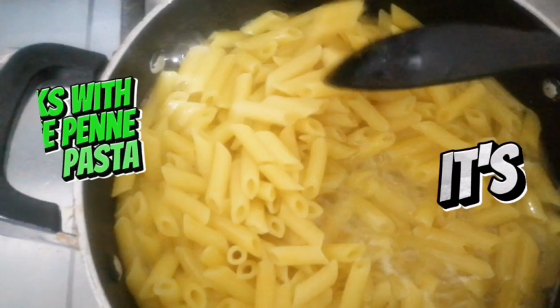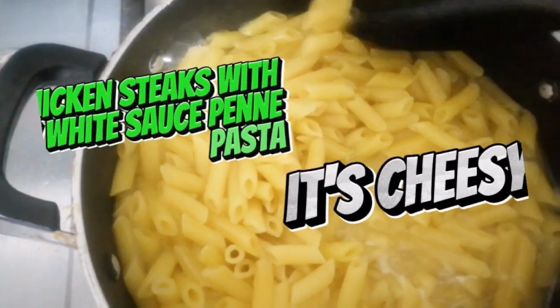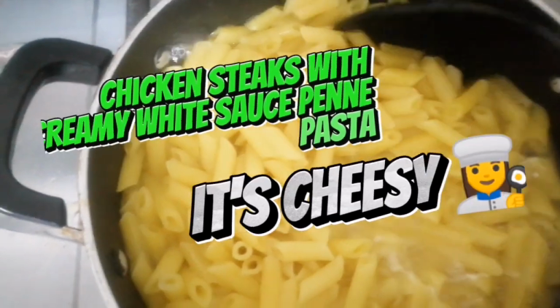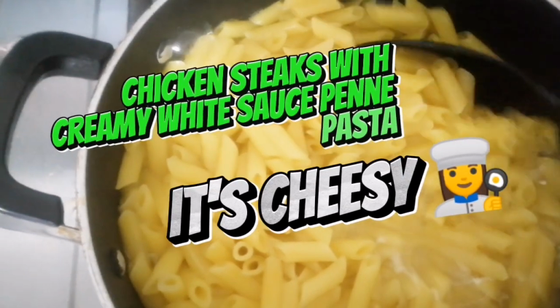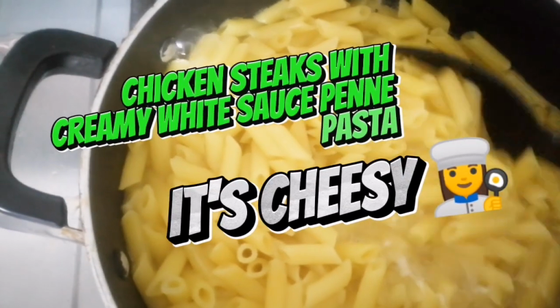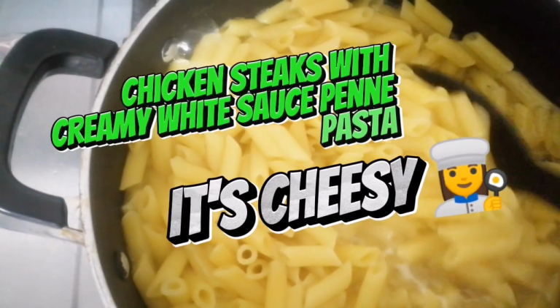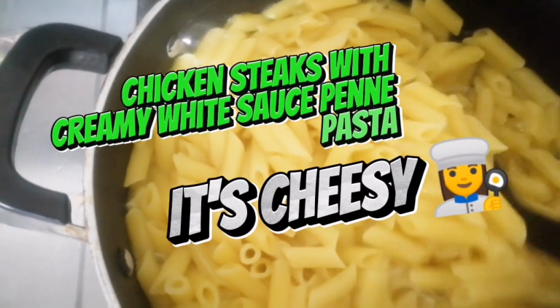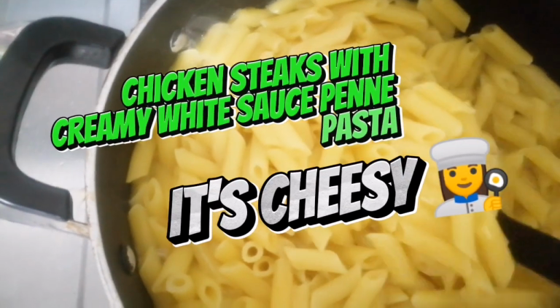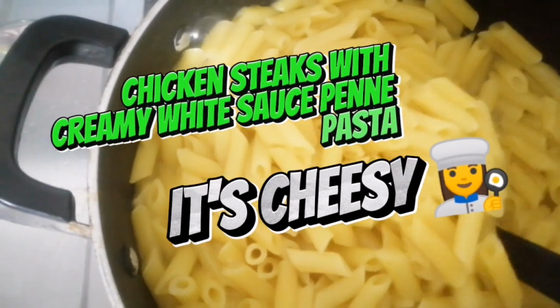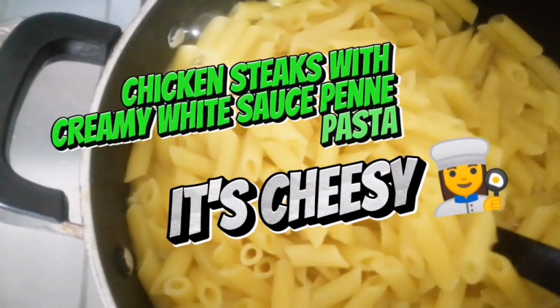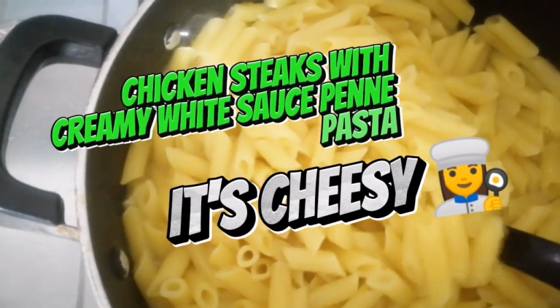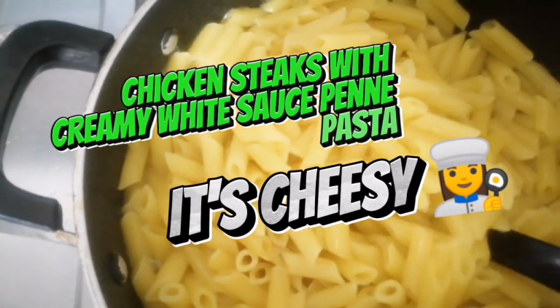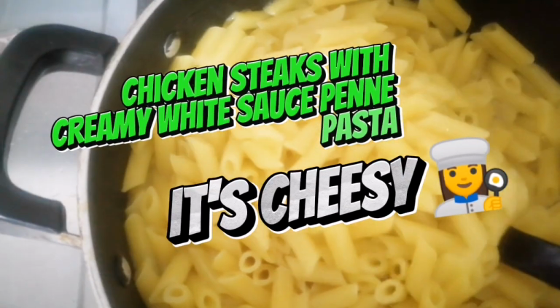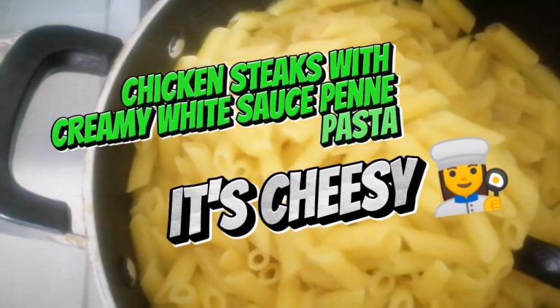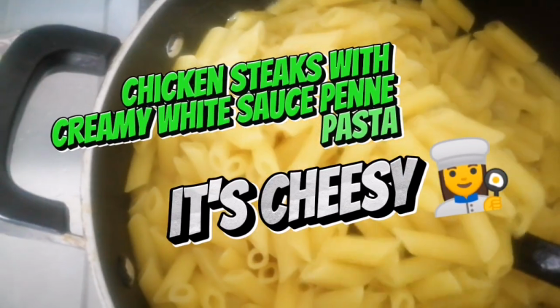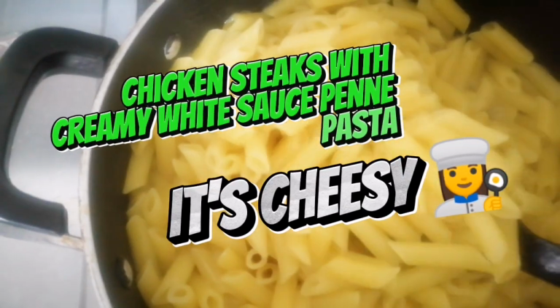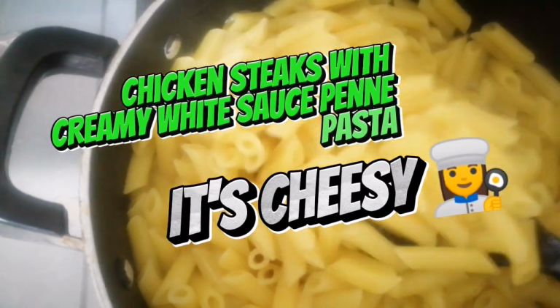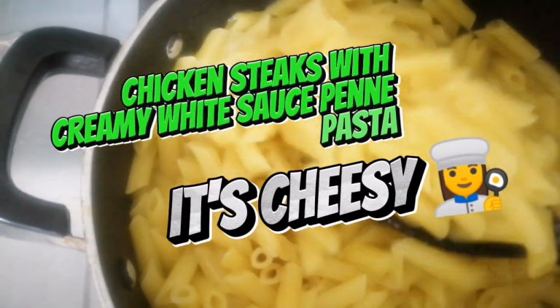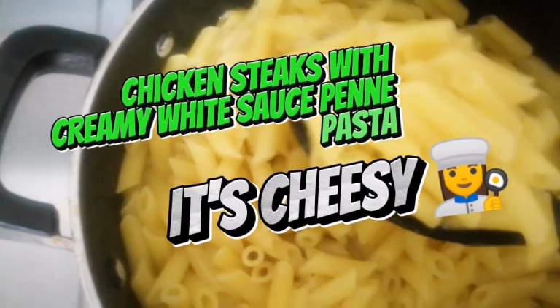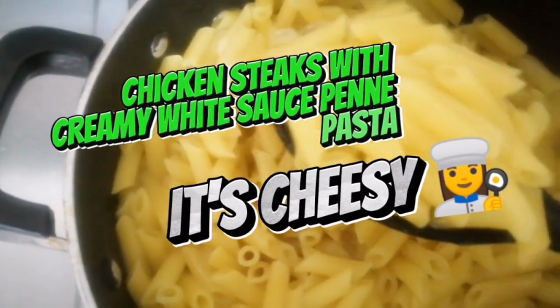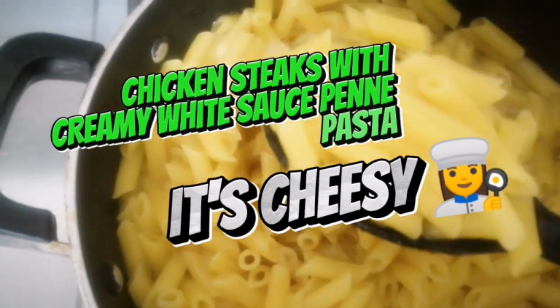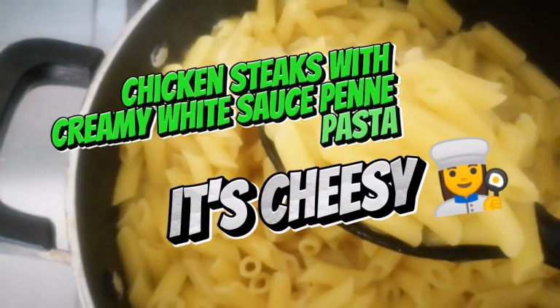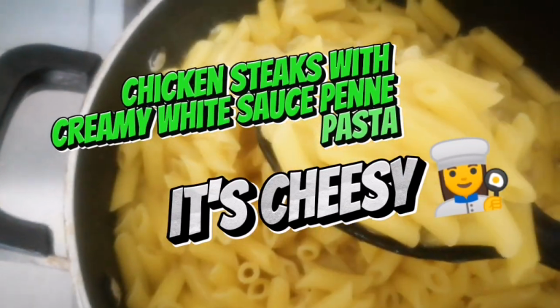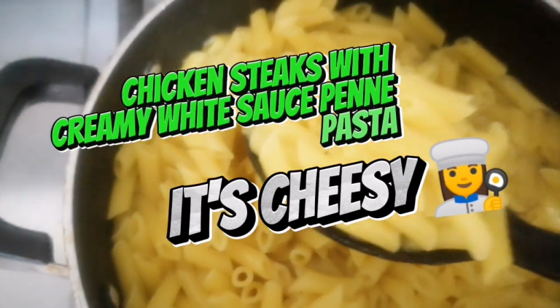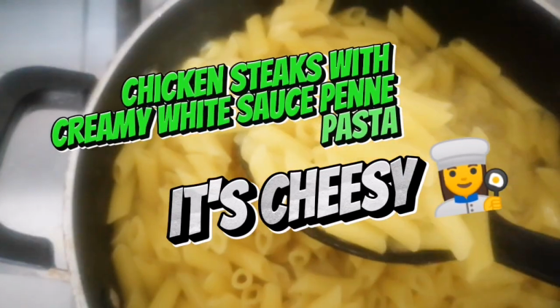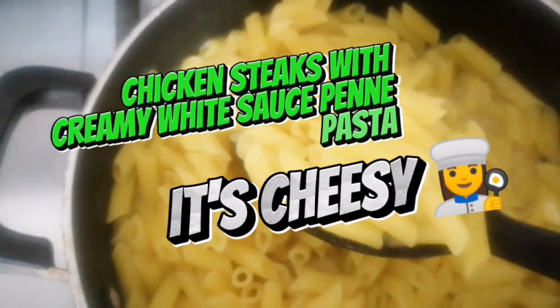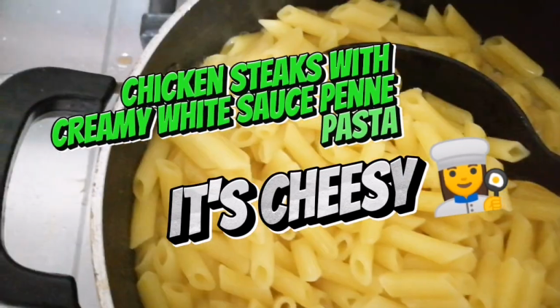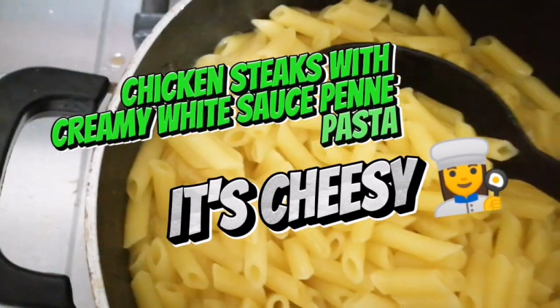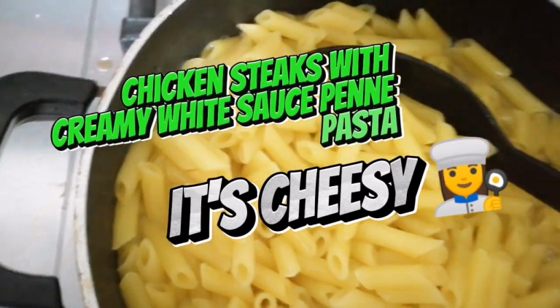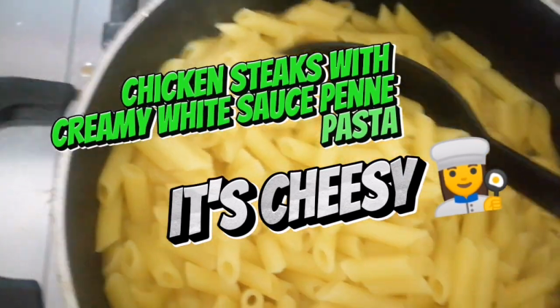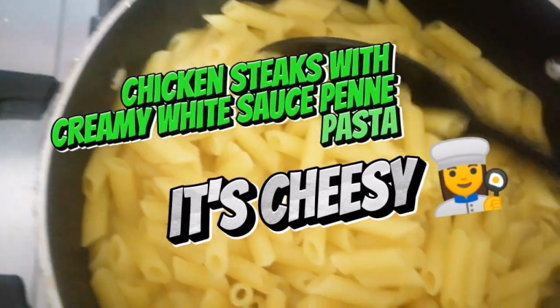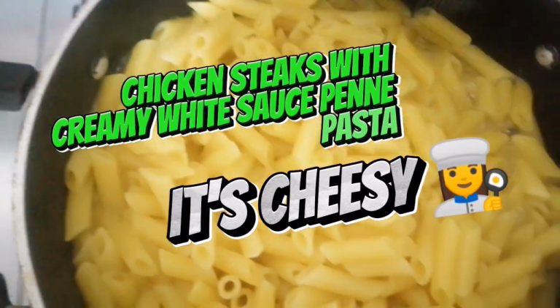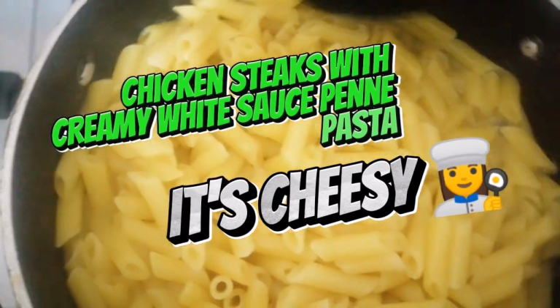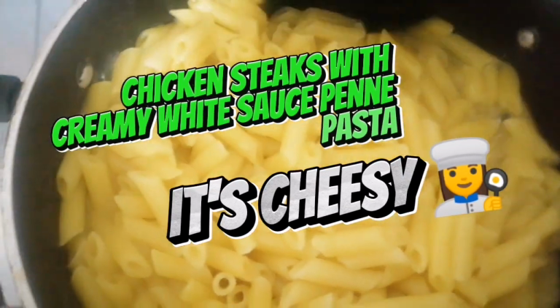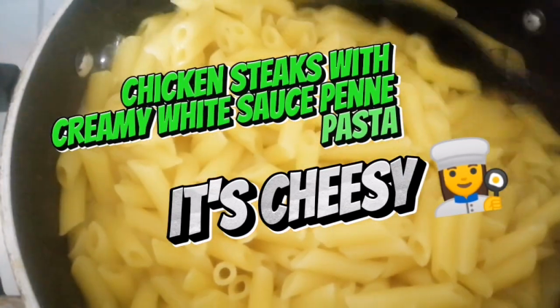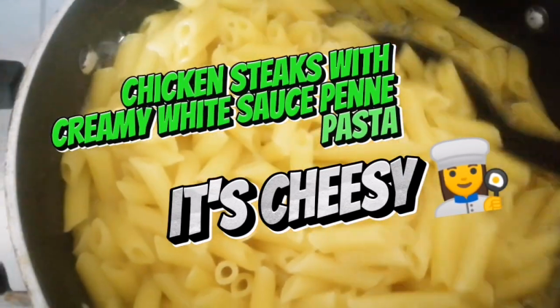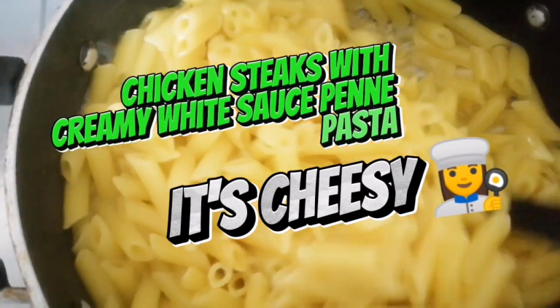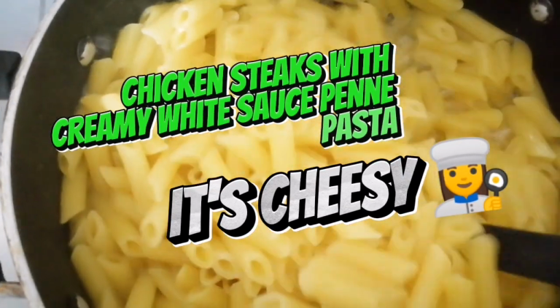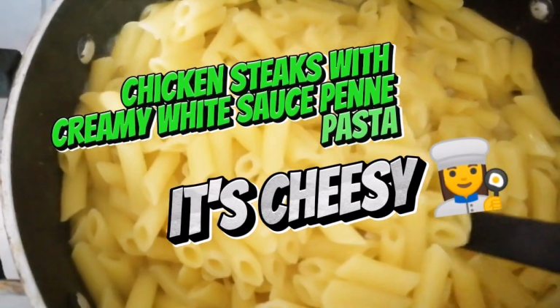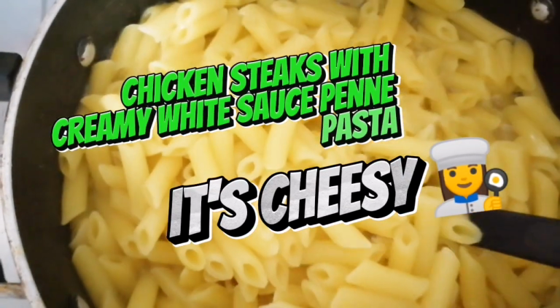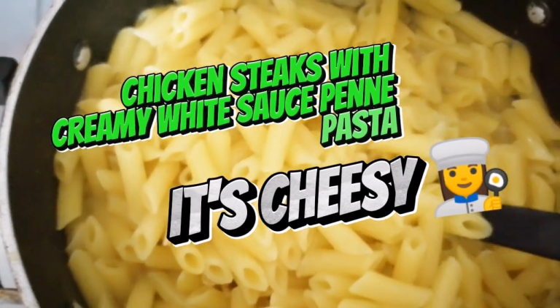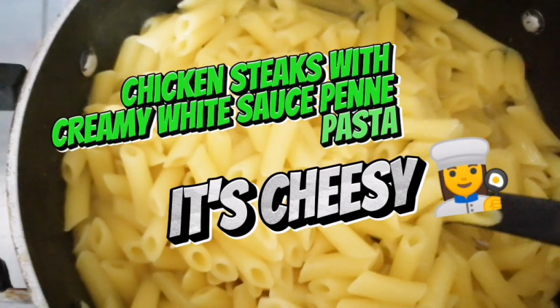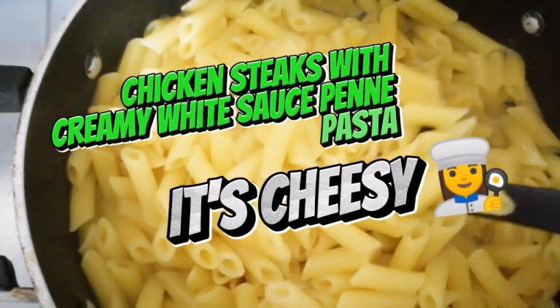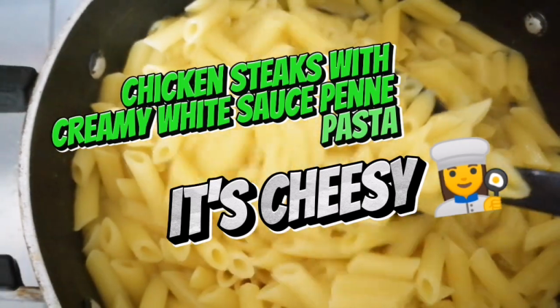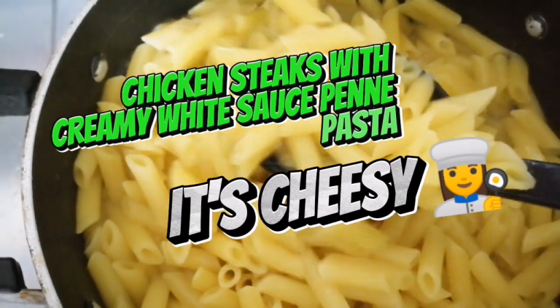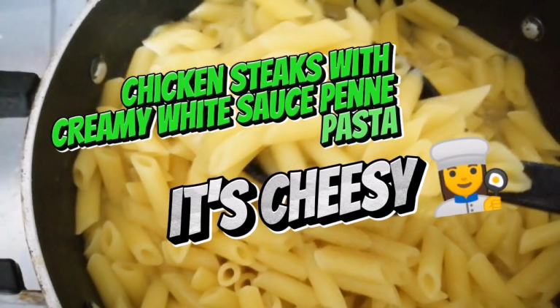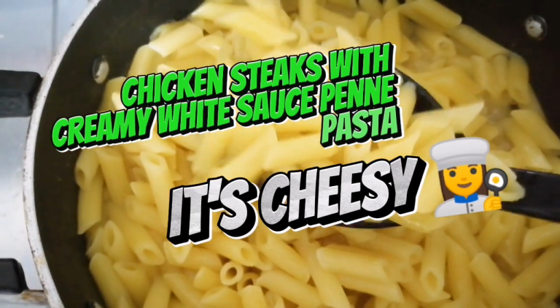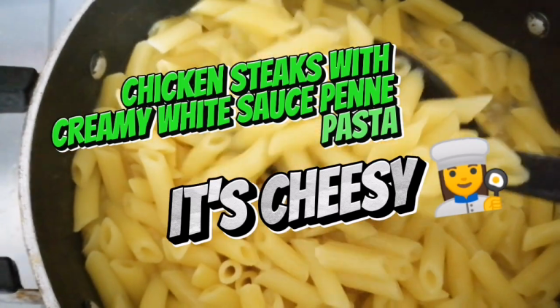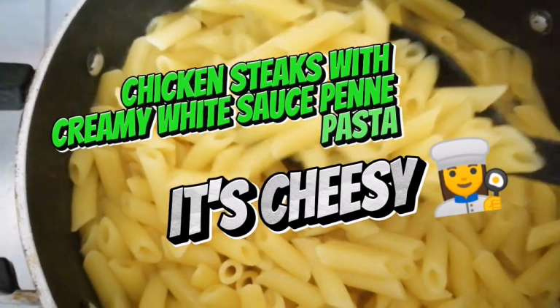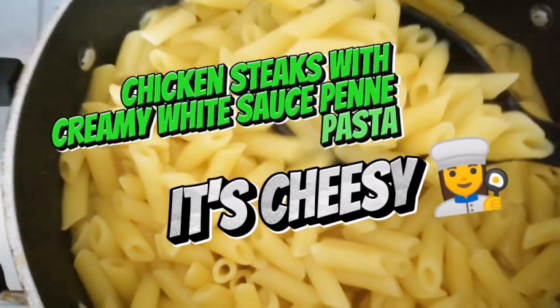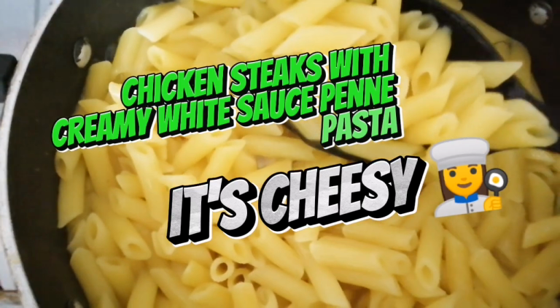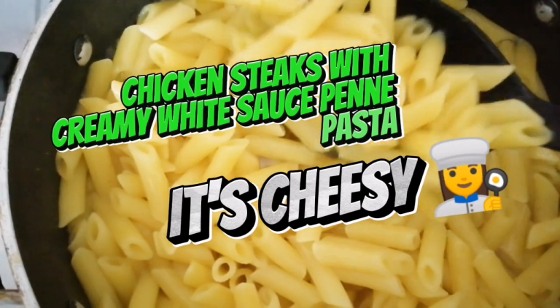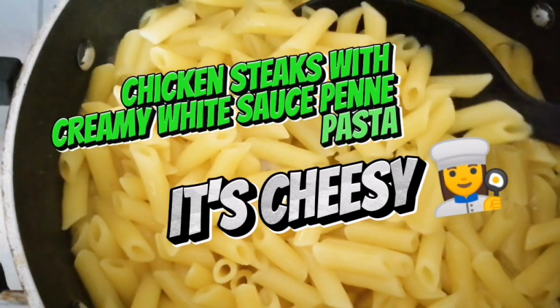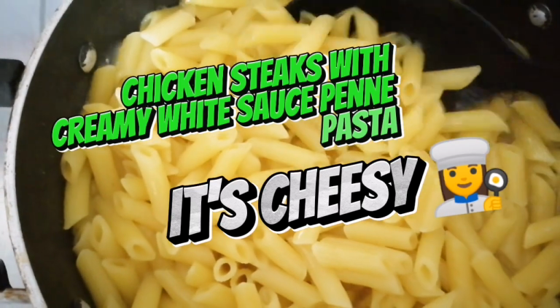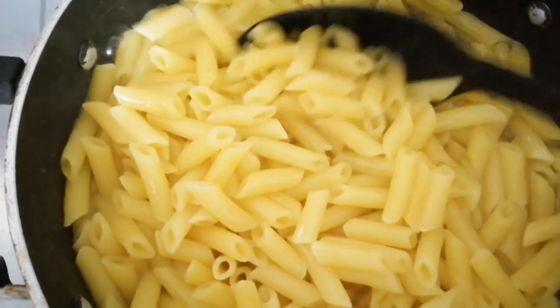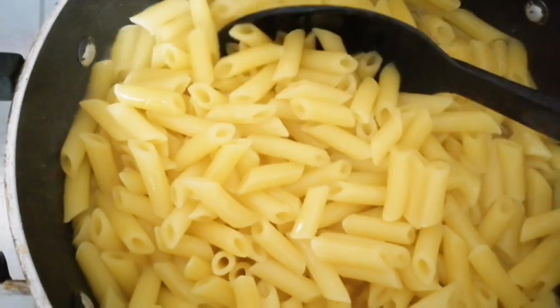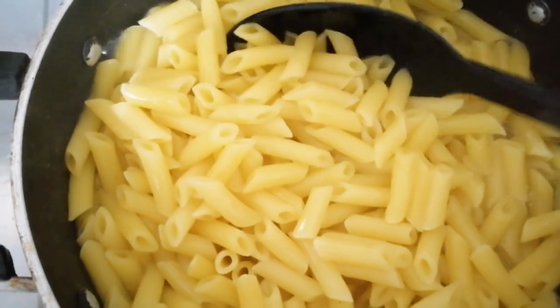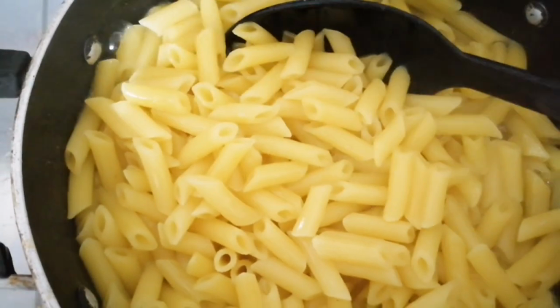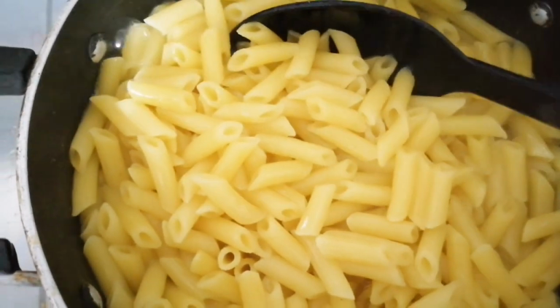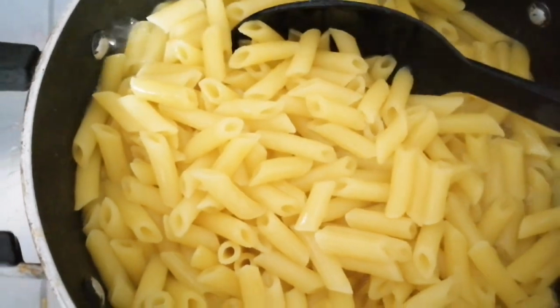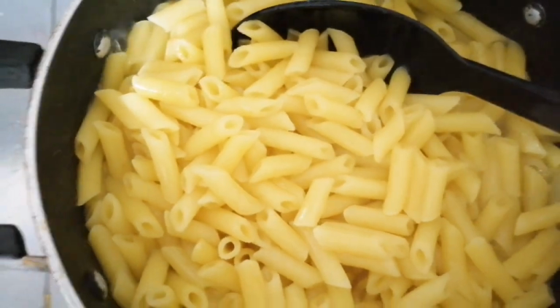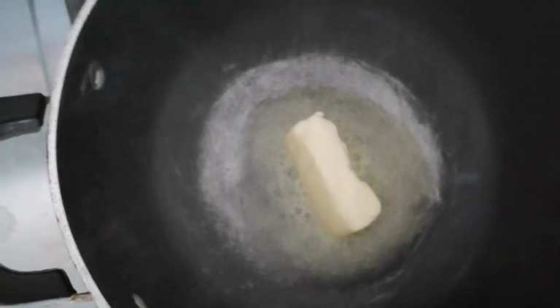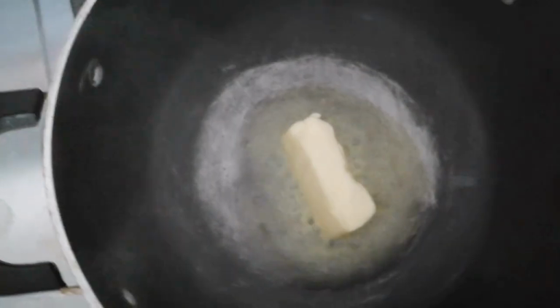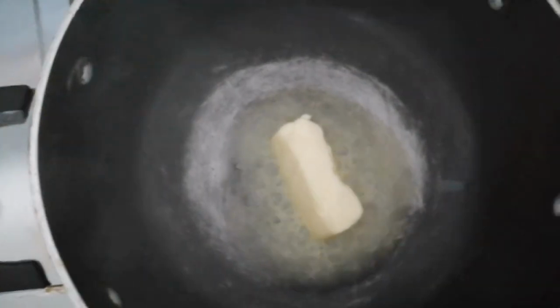Chicken Steaks with Creamy White Sauce Penne Pasta. It's cheesy.